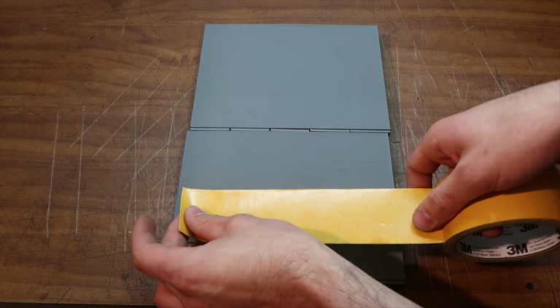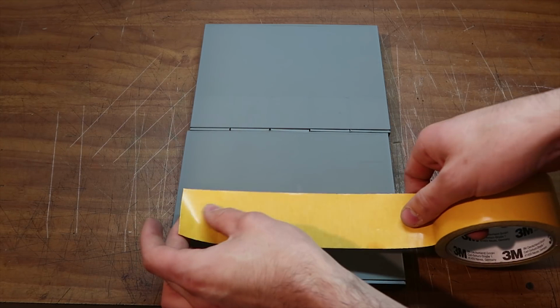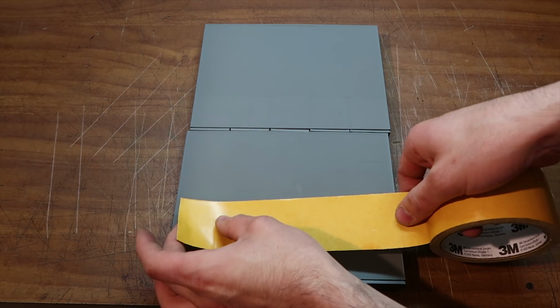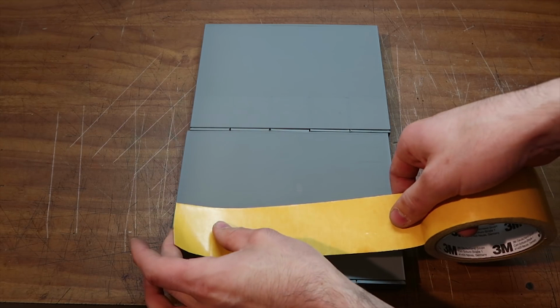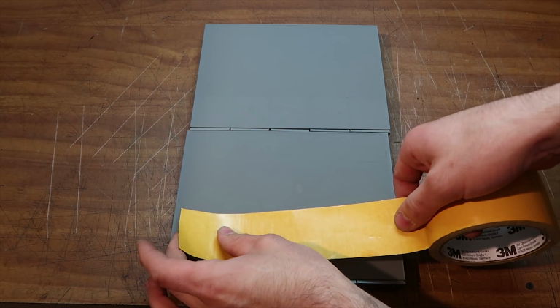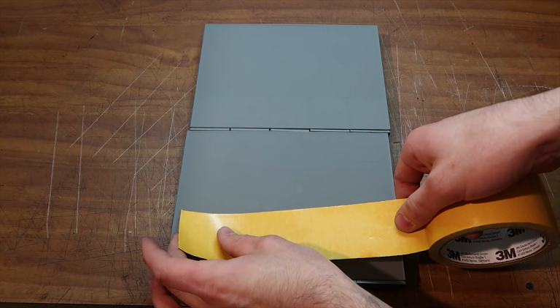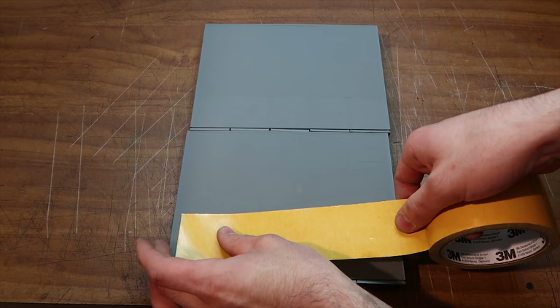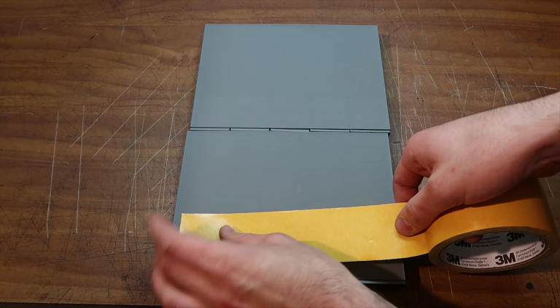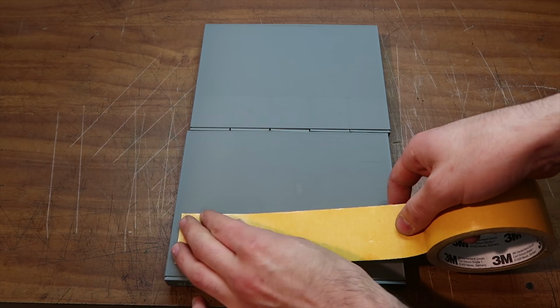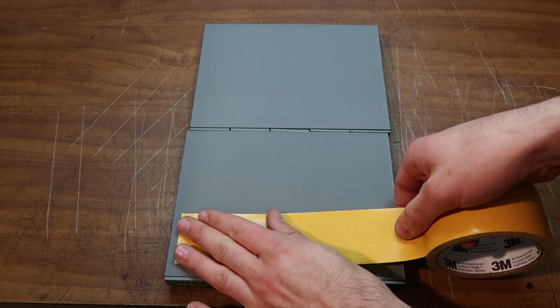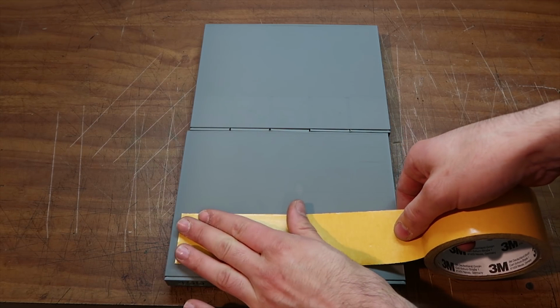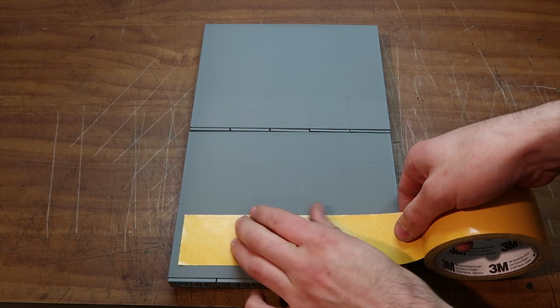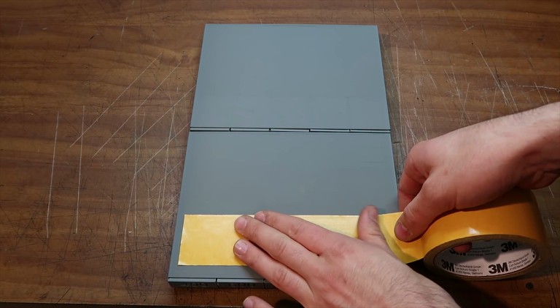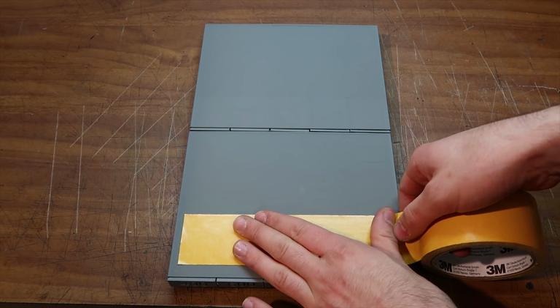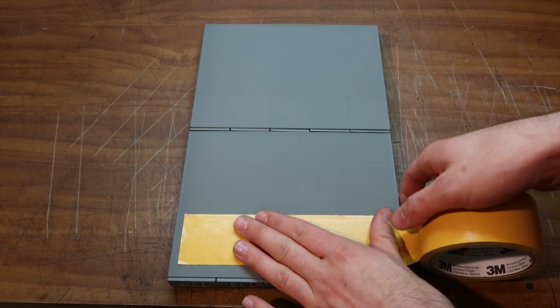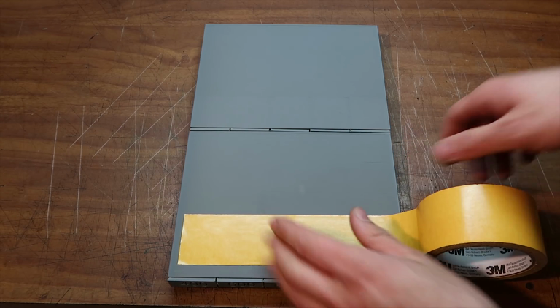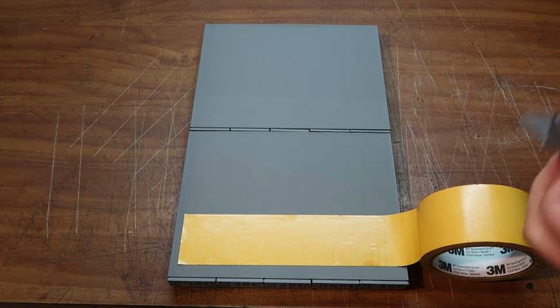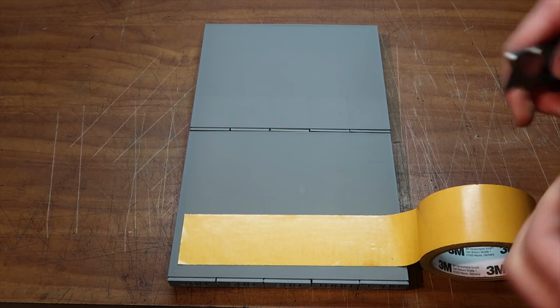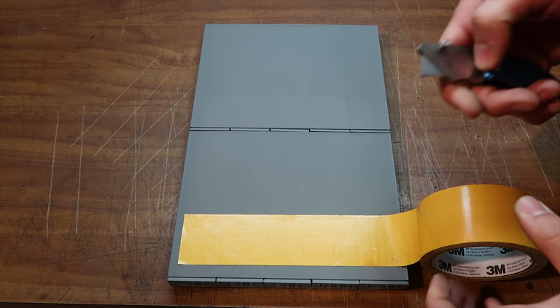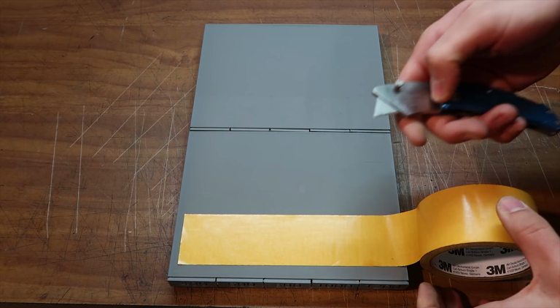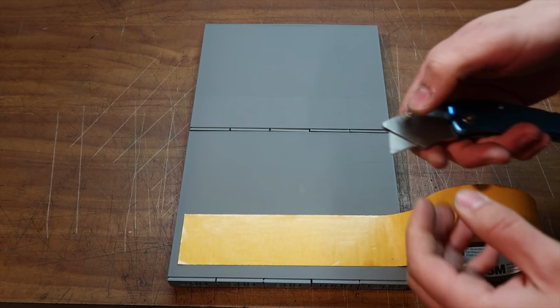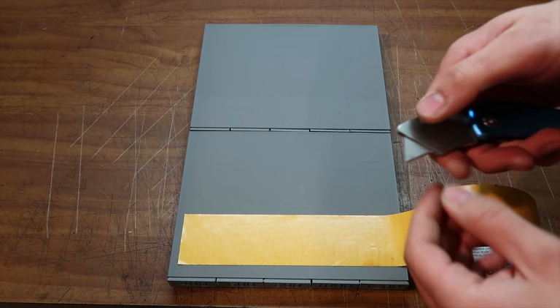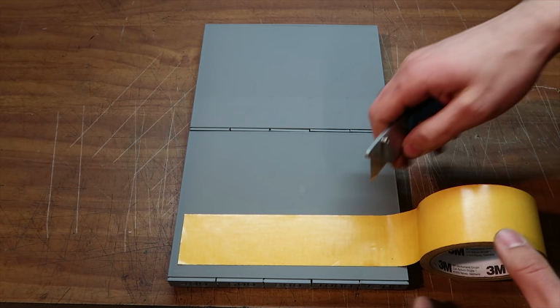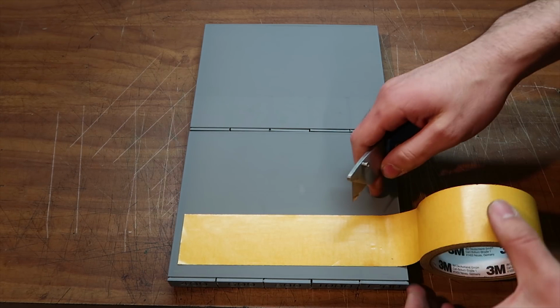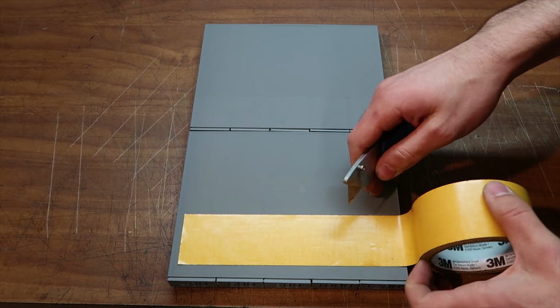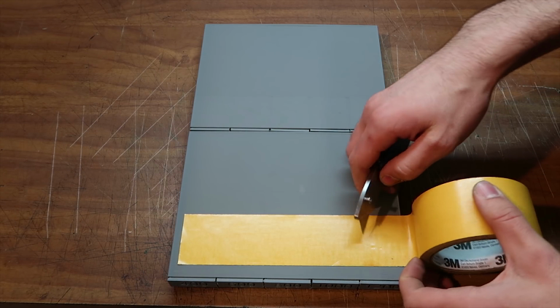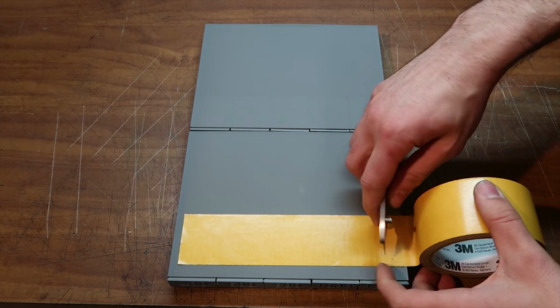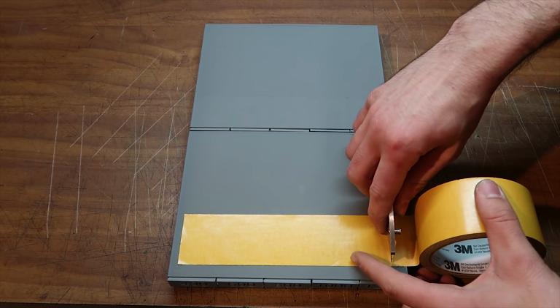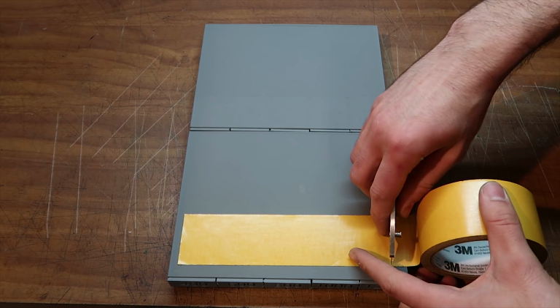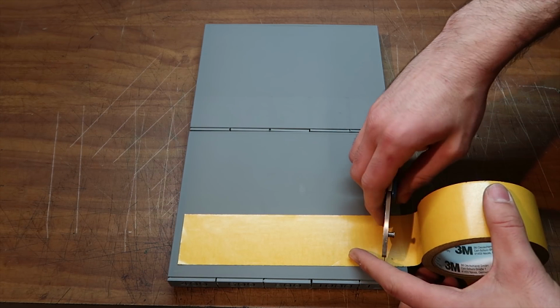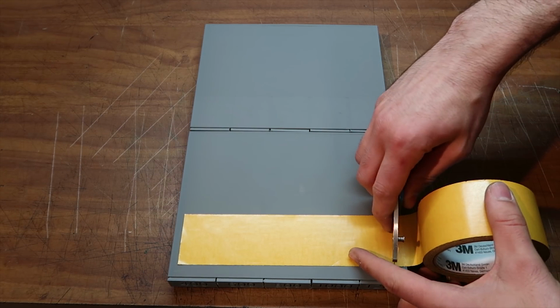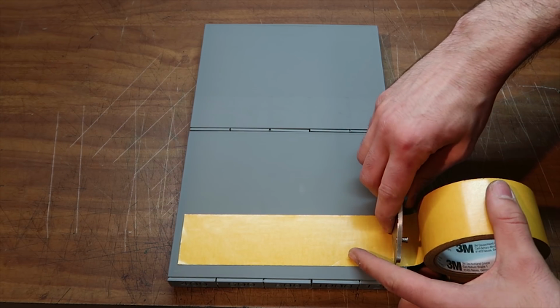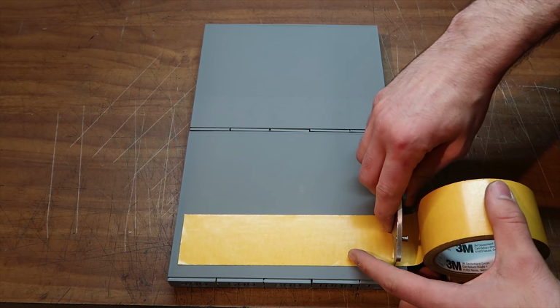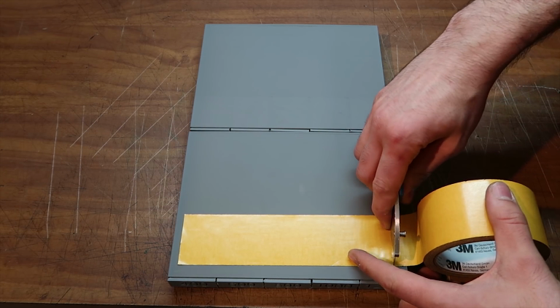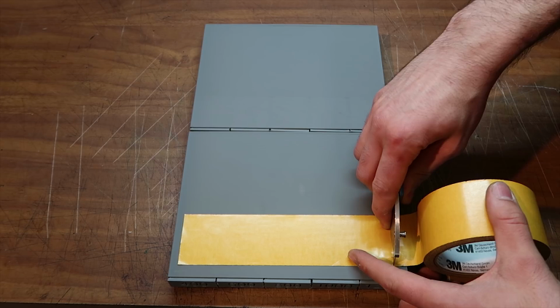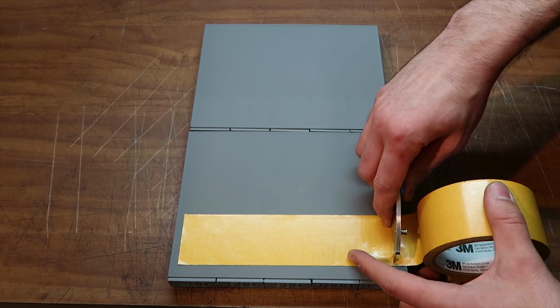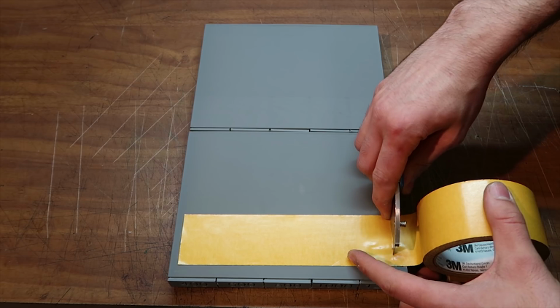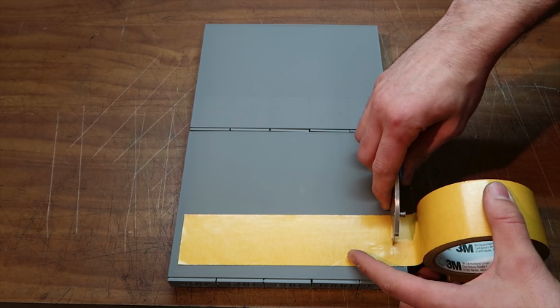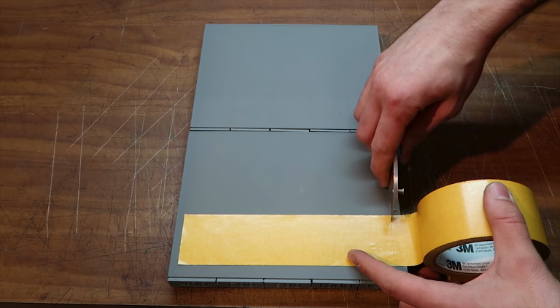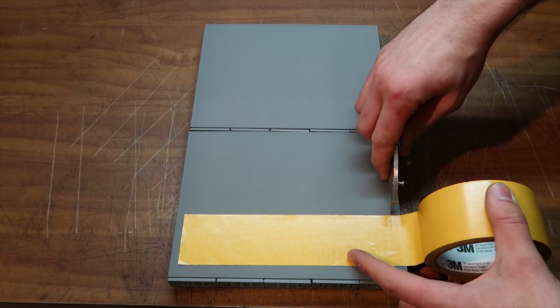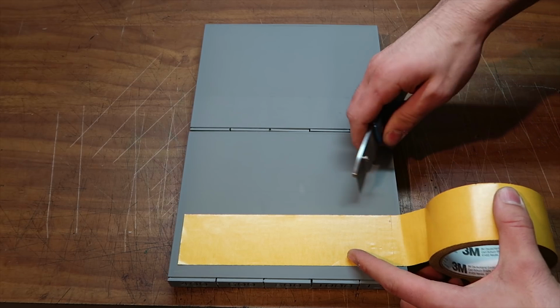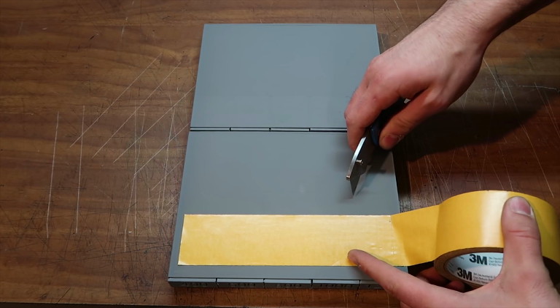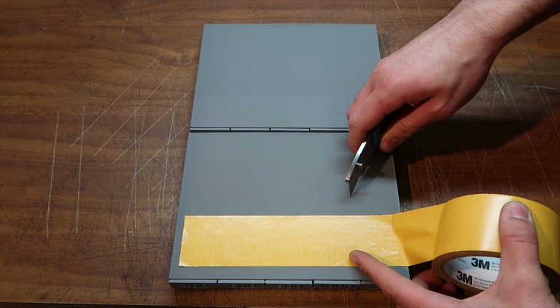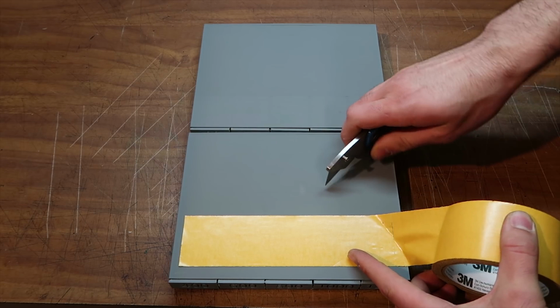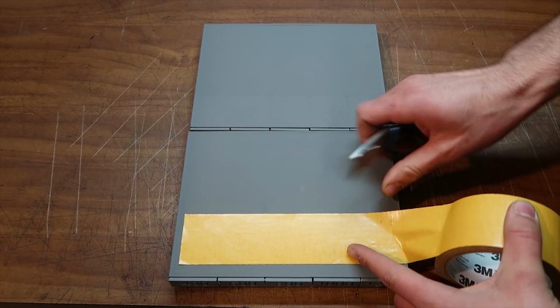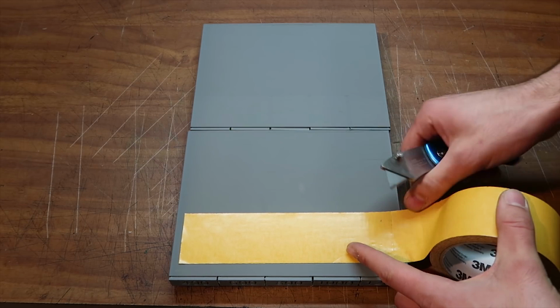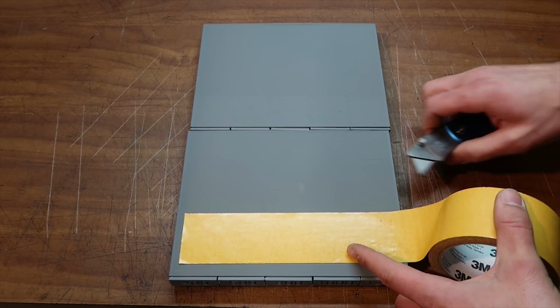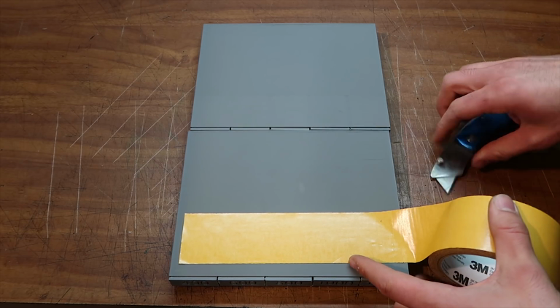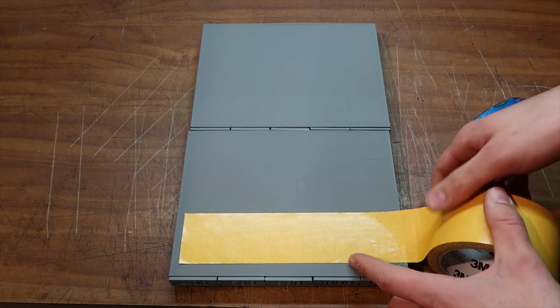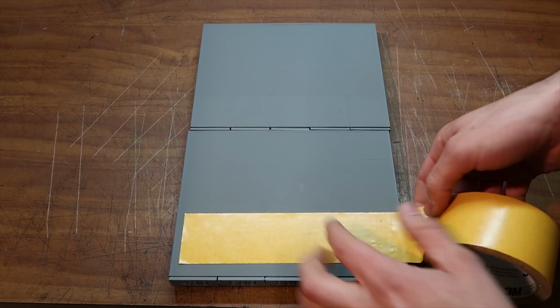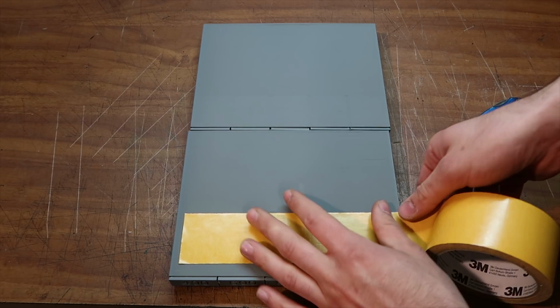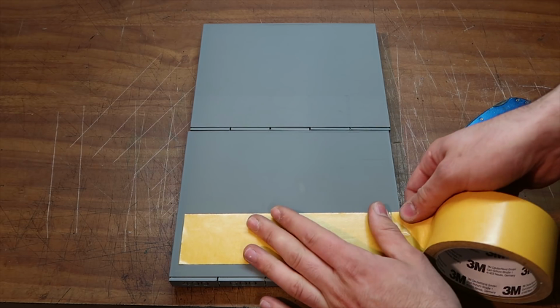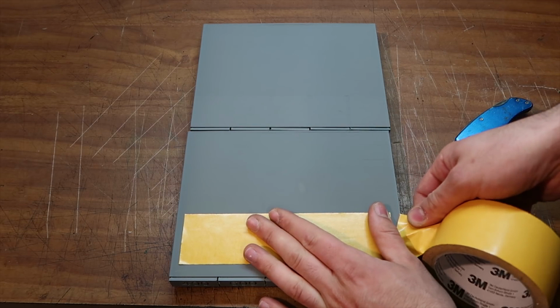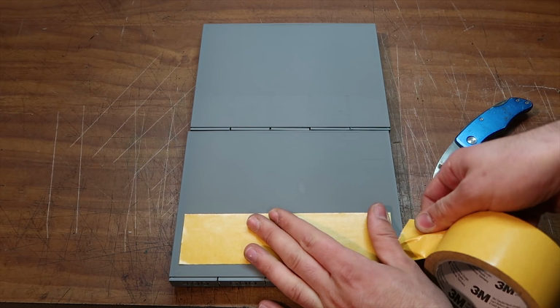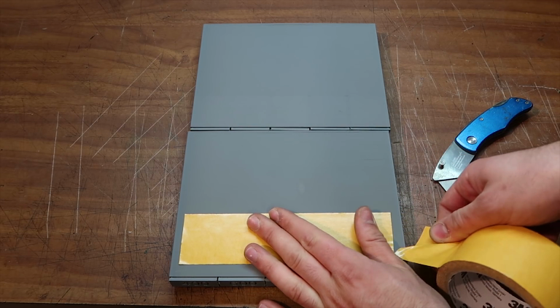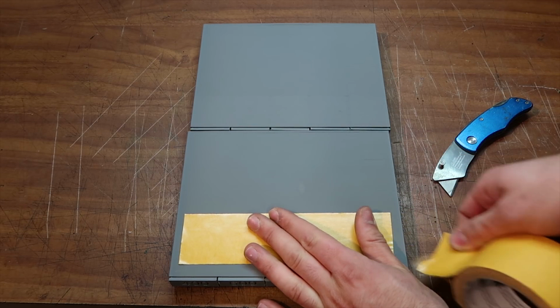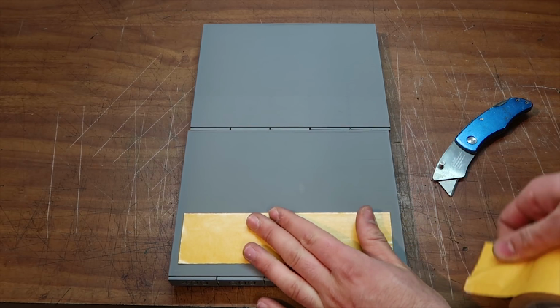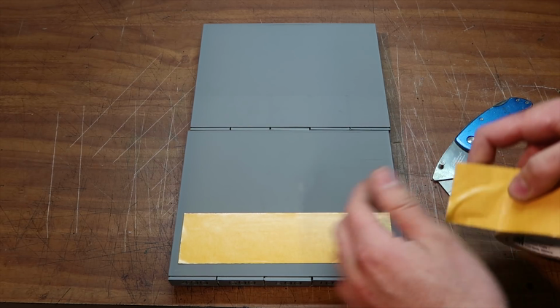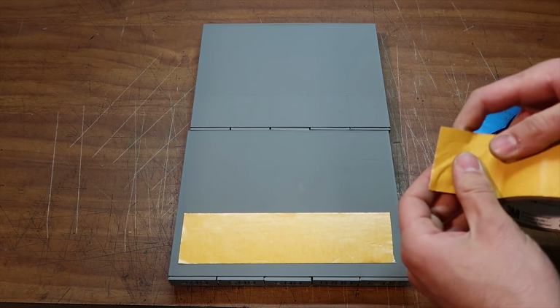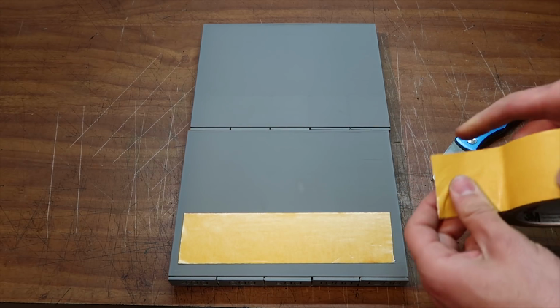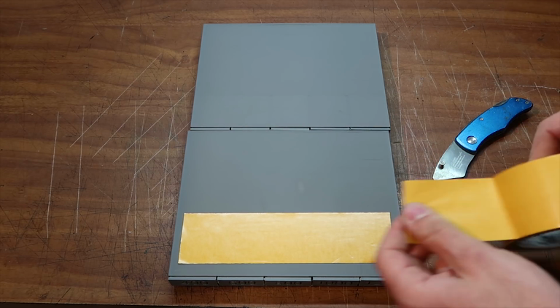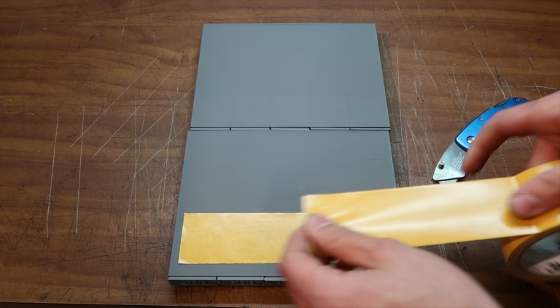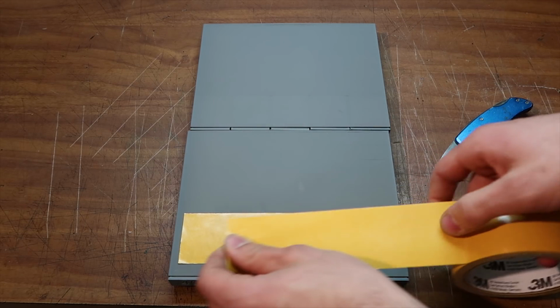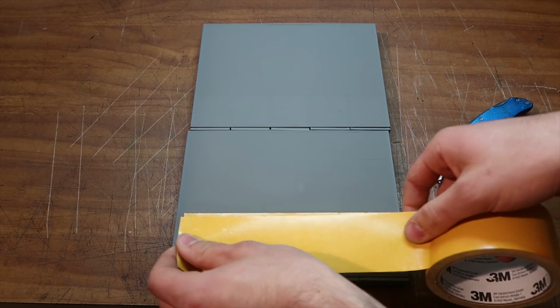This holder was designed to be attached to a horizontal surface with just some good double-sided tape.